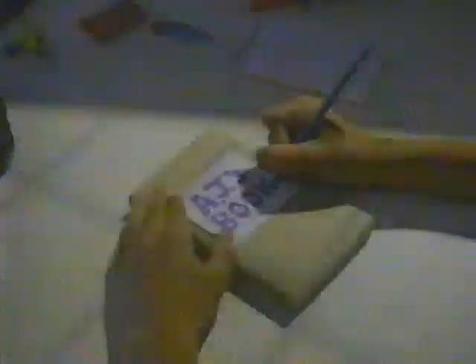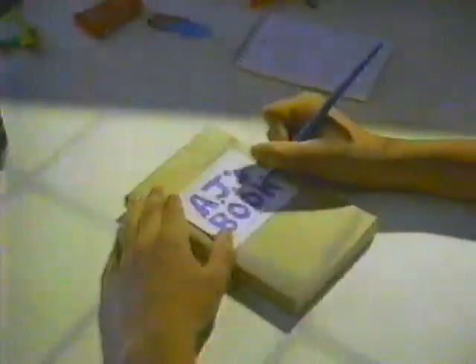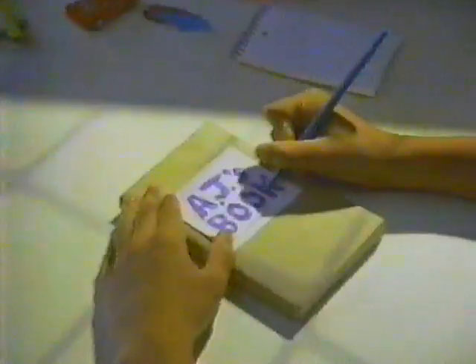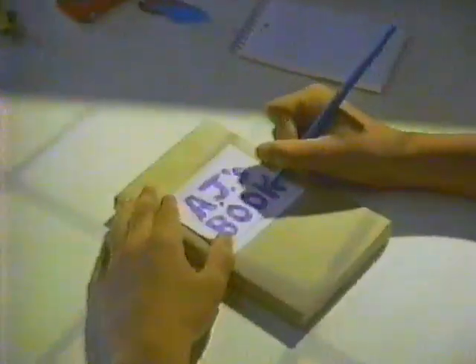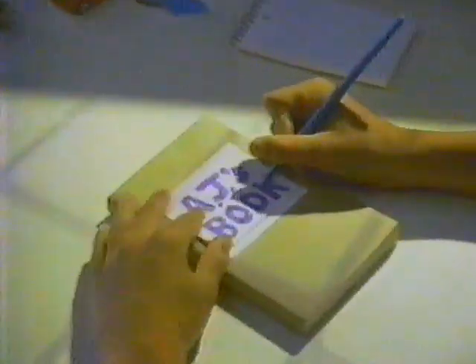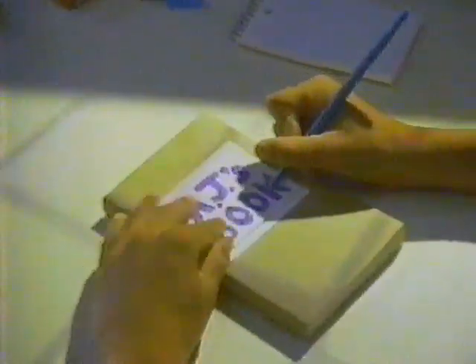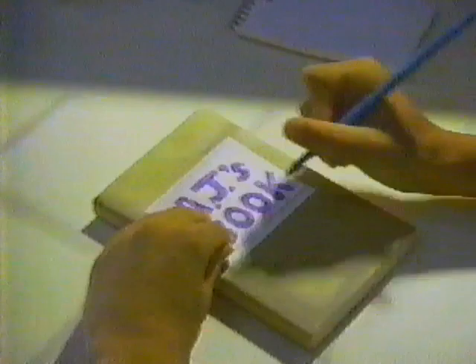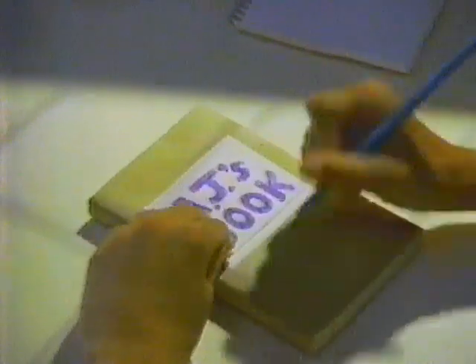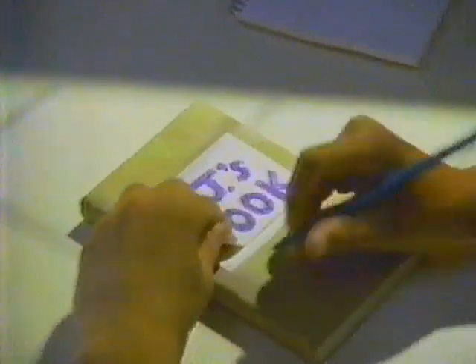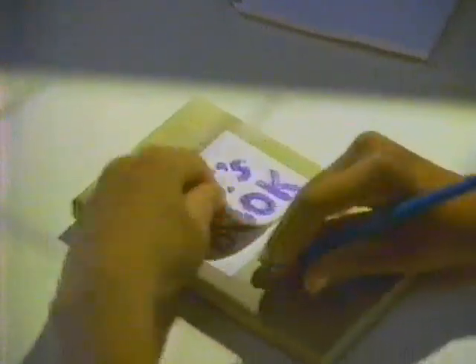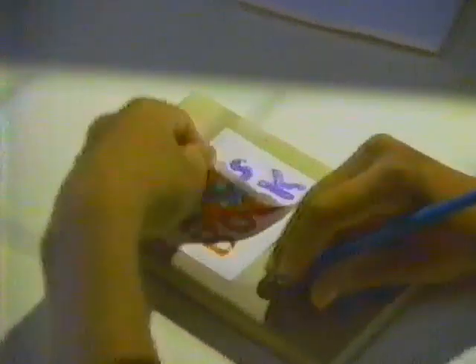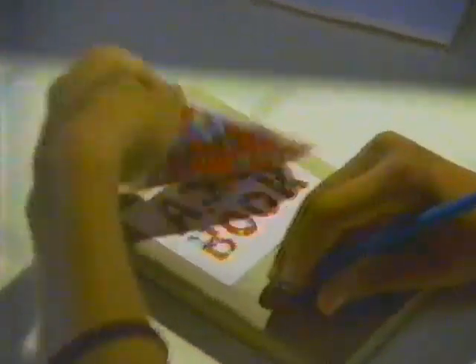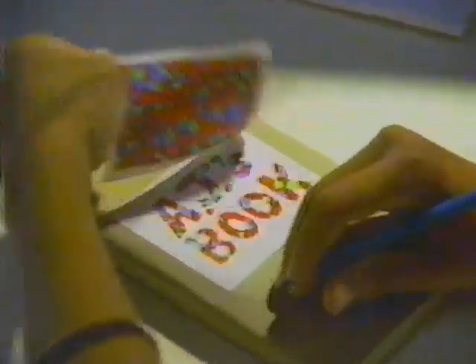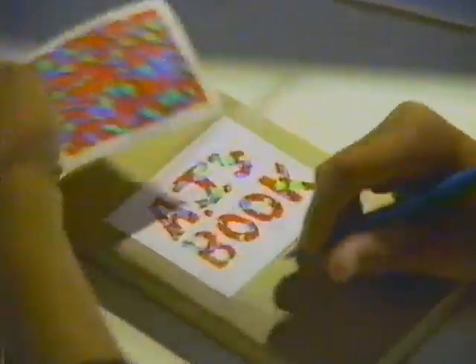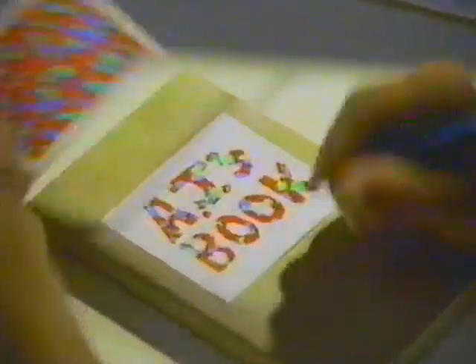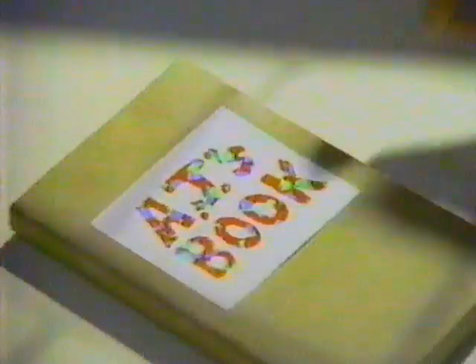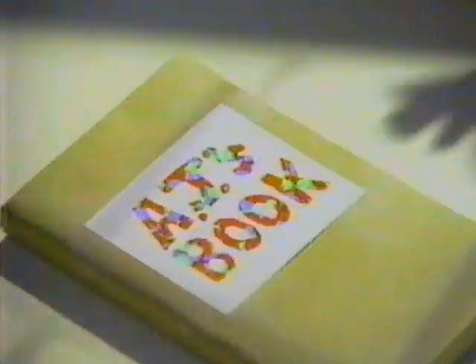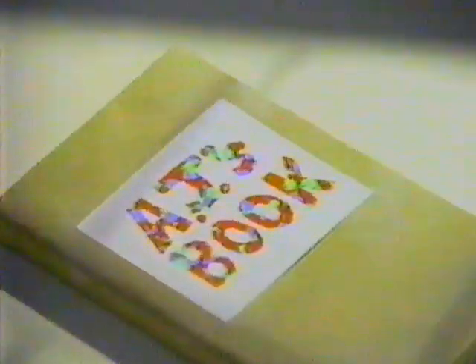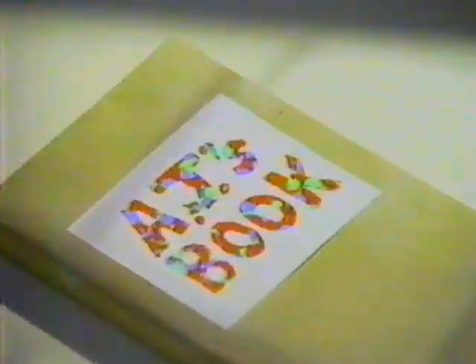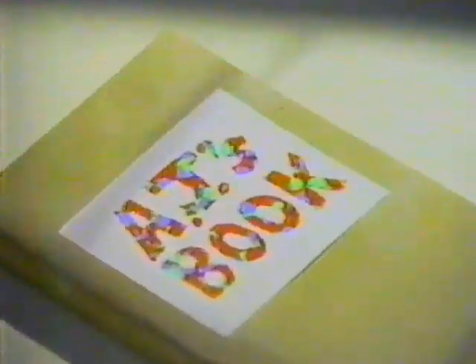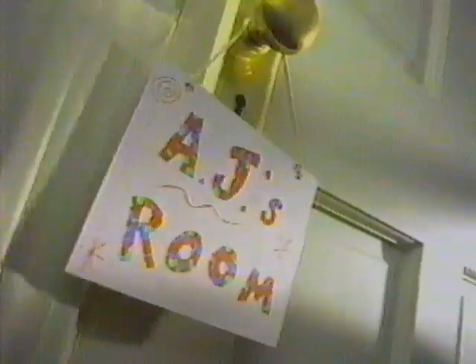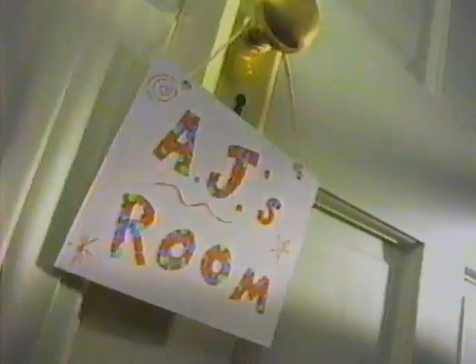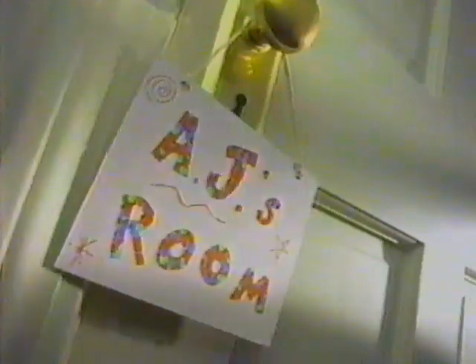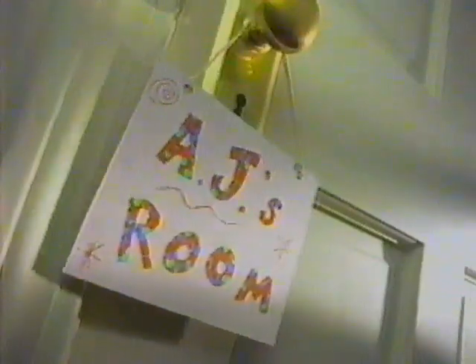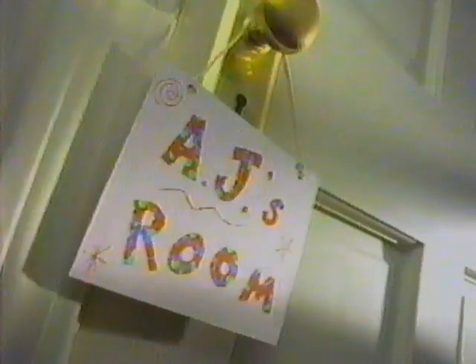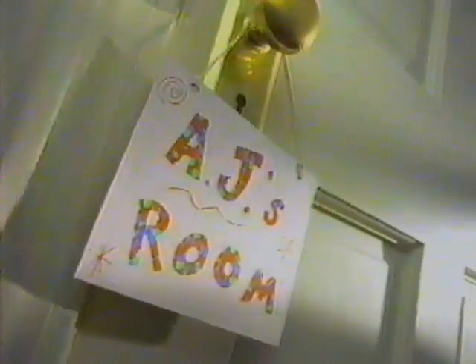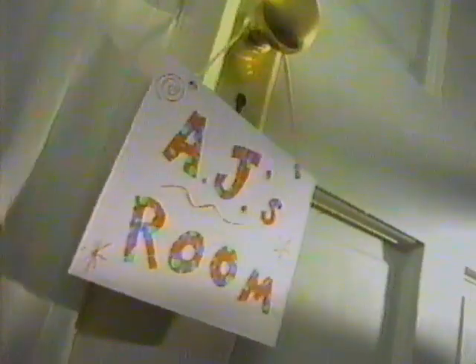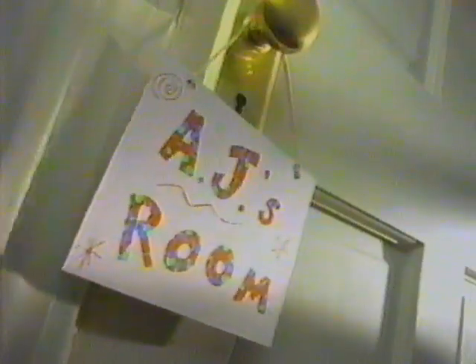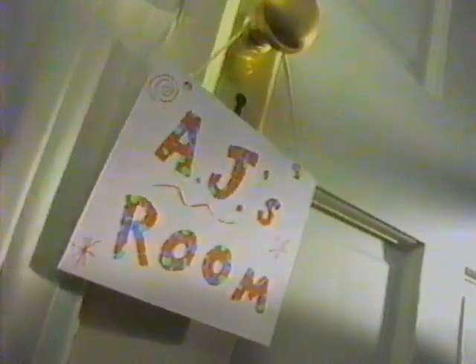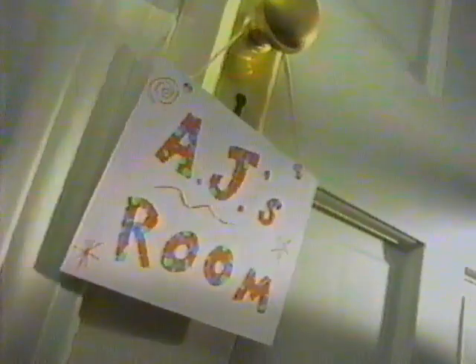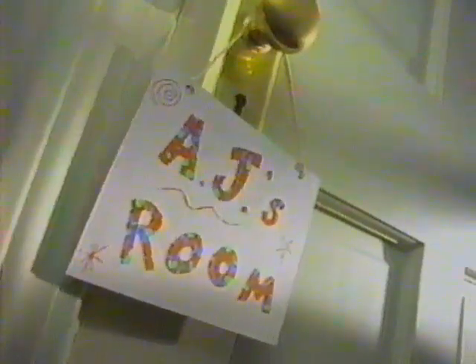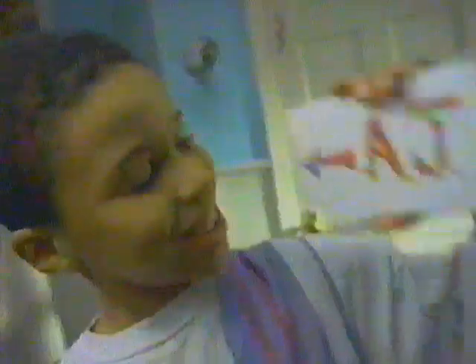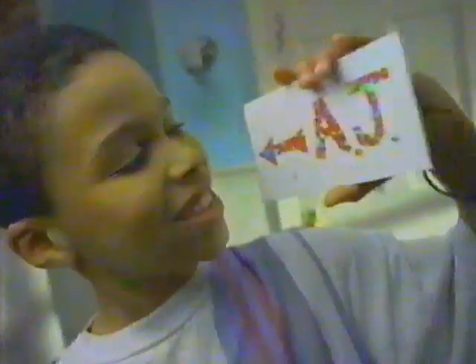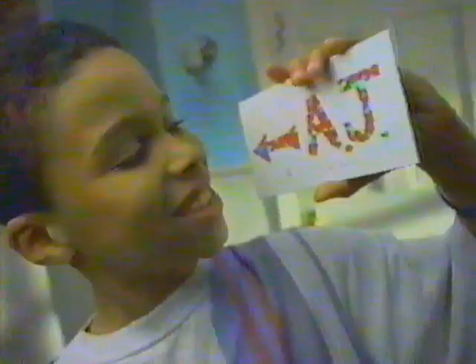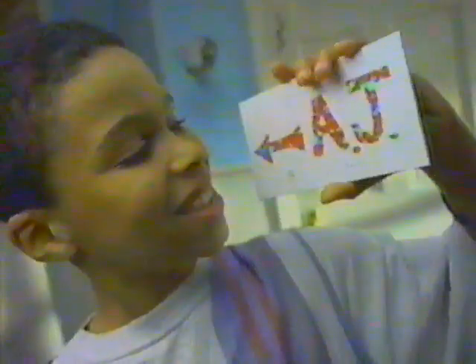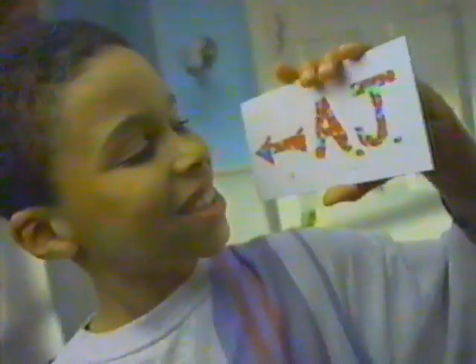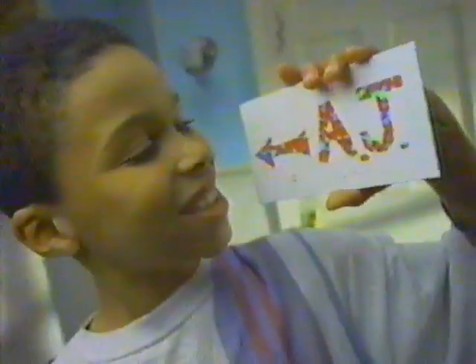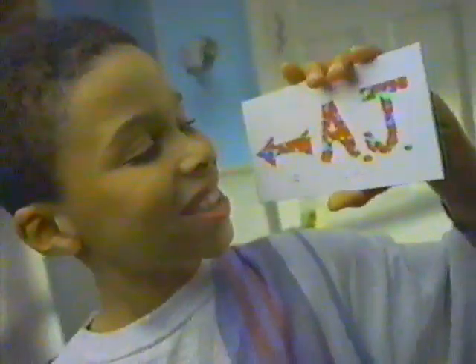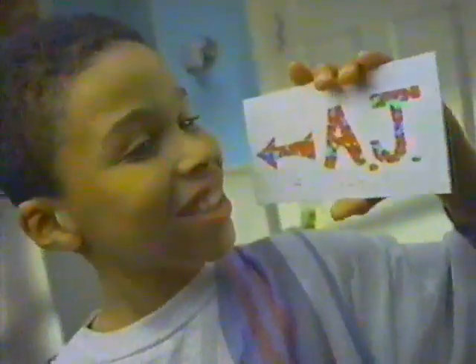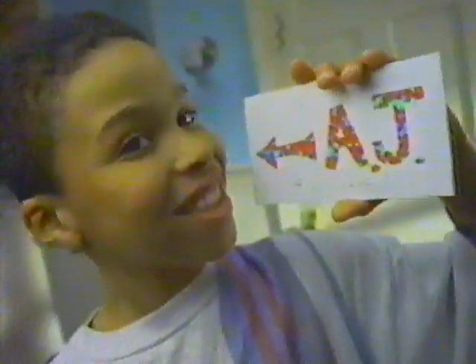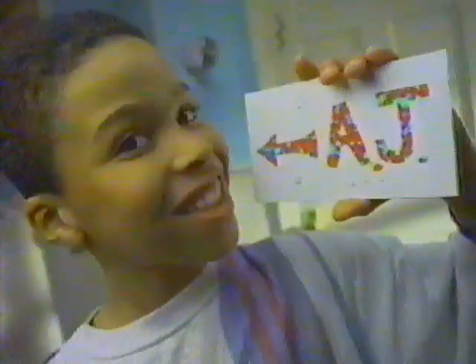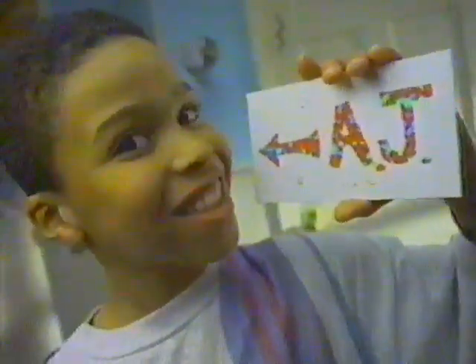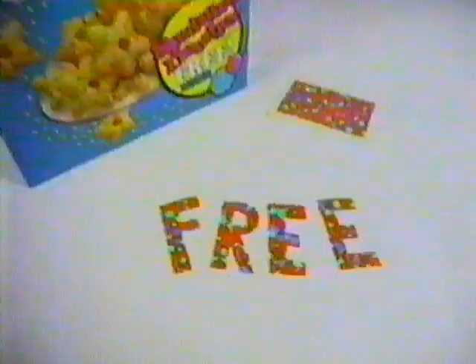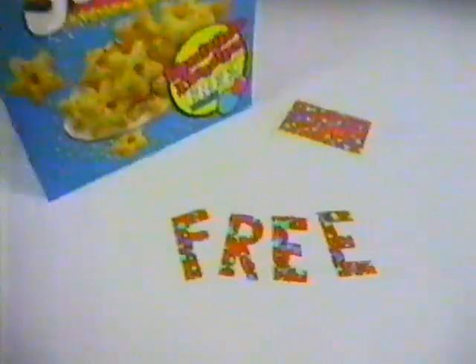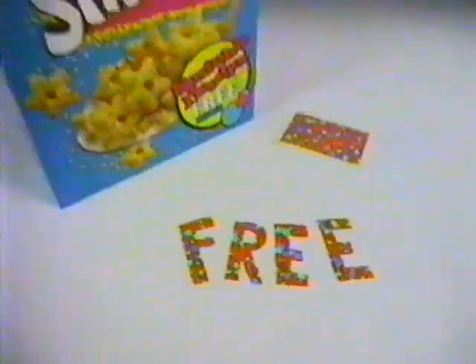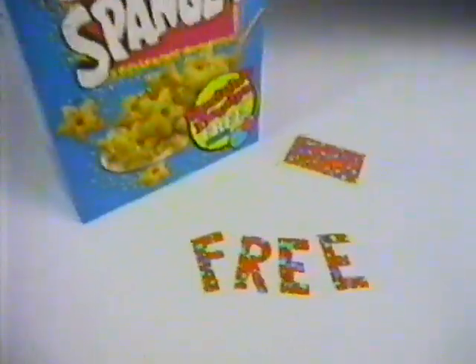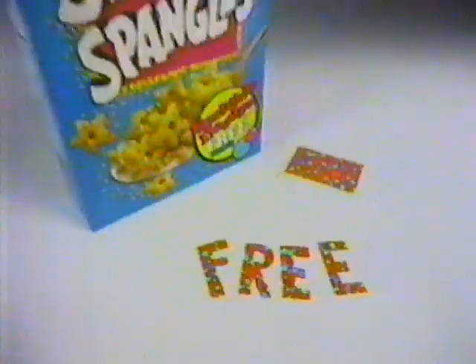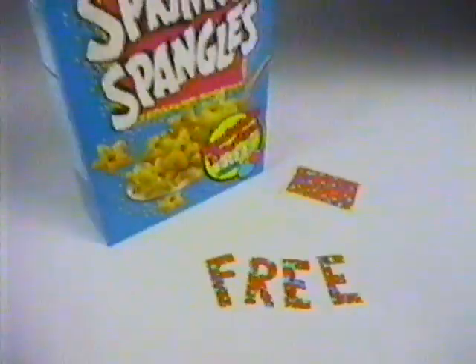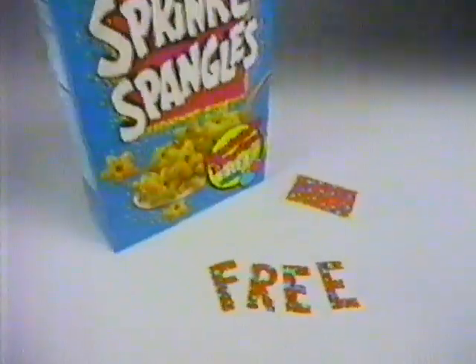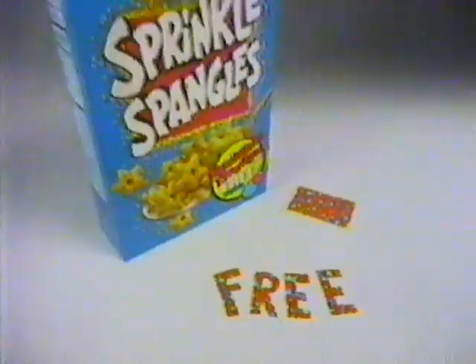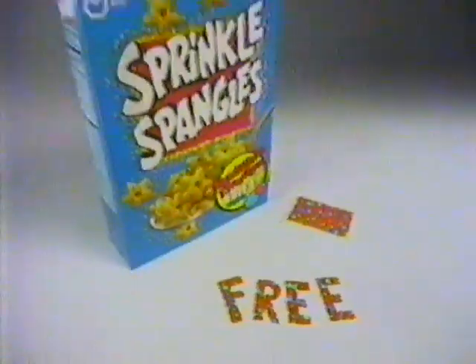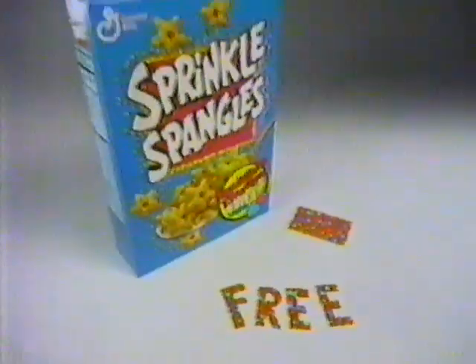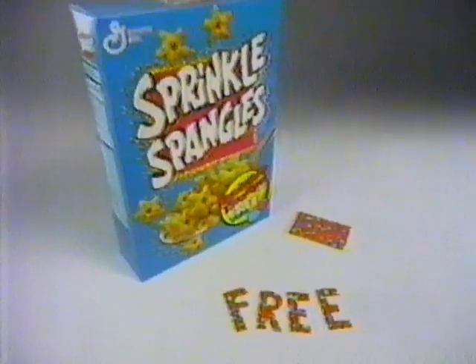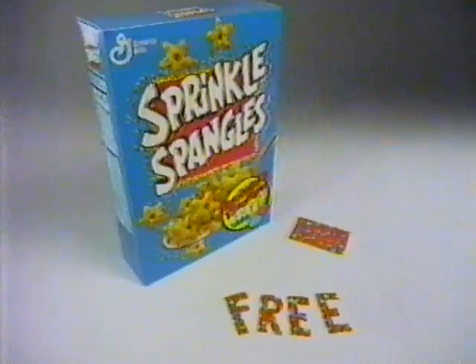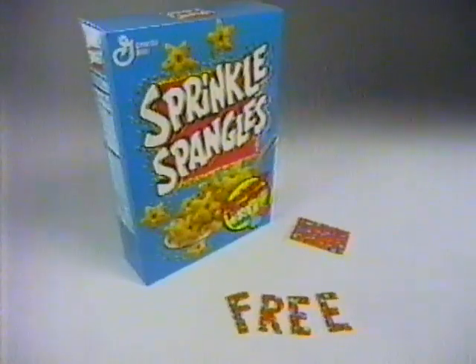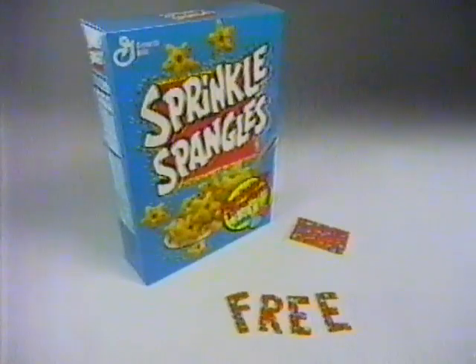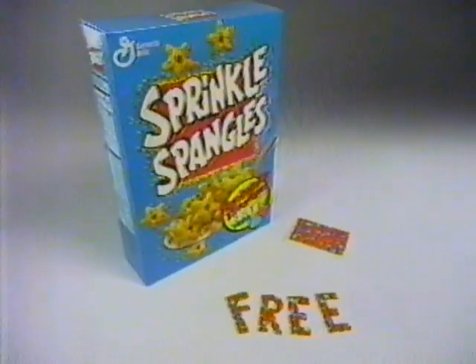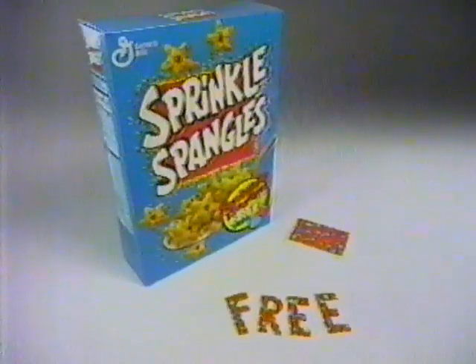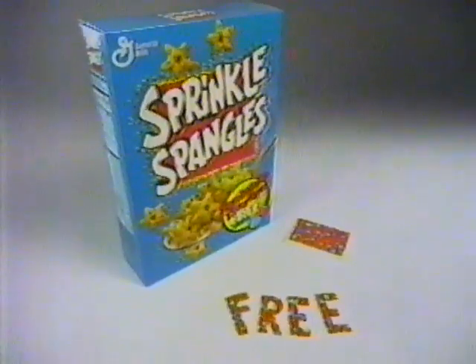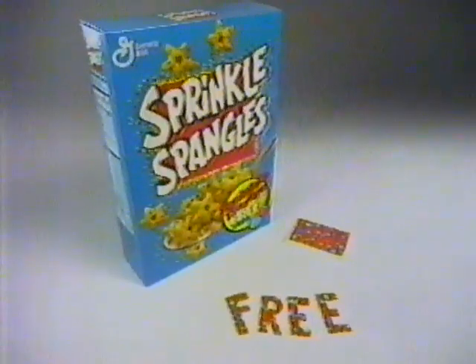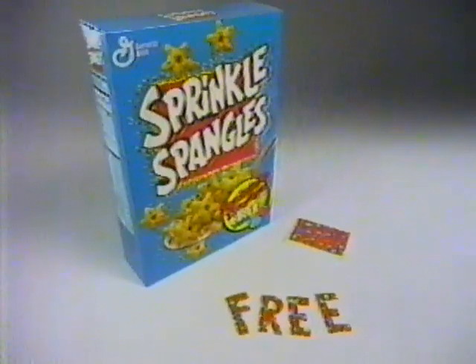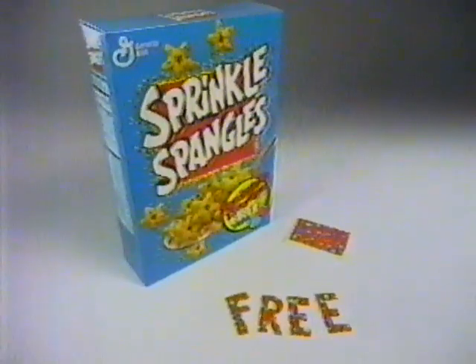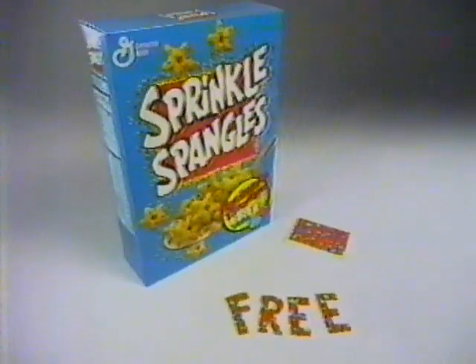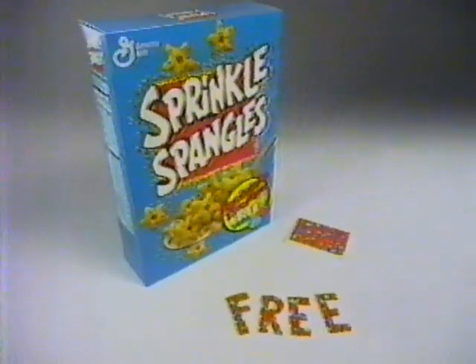With this Sprinkle Doodler sheet, you can doodle in the color of Sprinkles. One Sprinkle Doodler sheet free in marked boxes of Sprinkle Spangles.